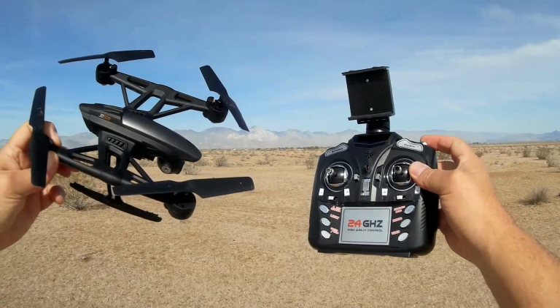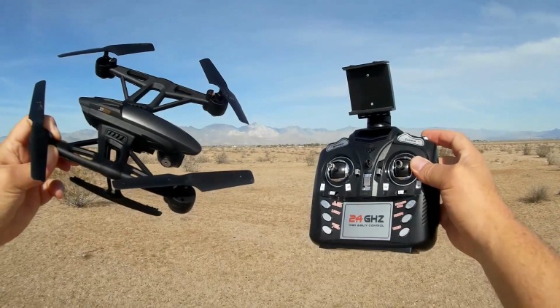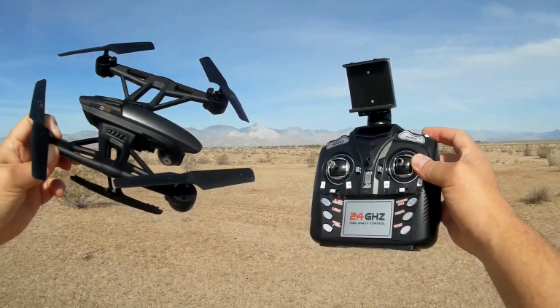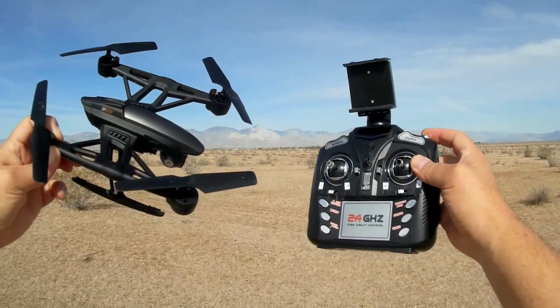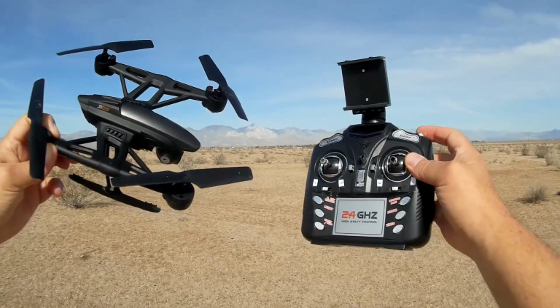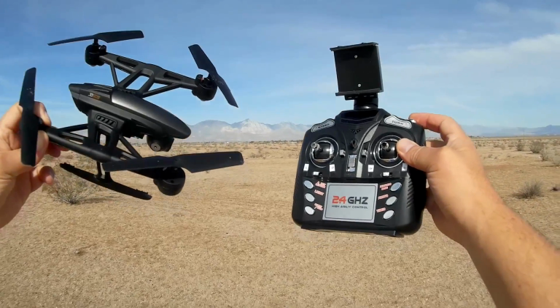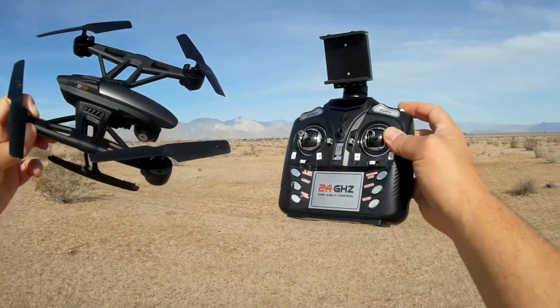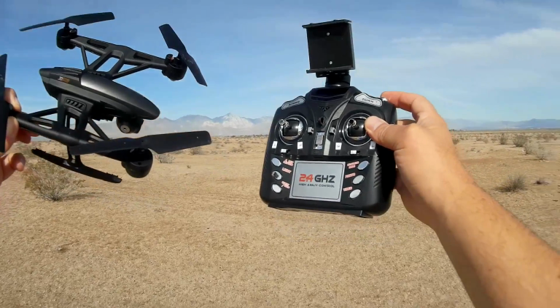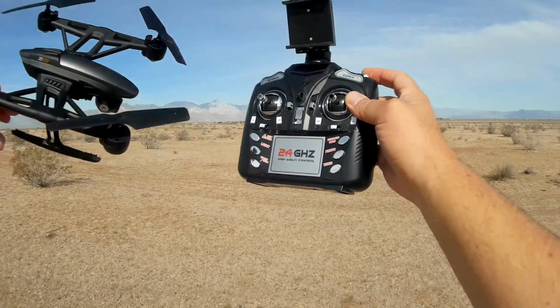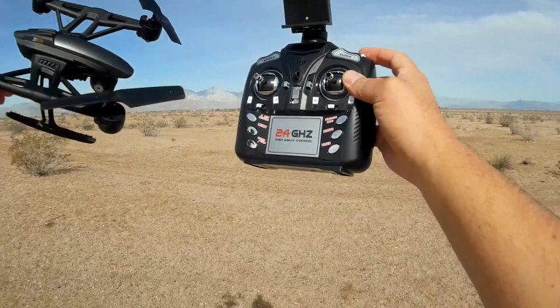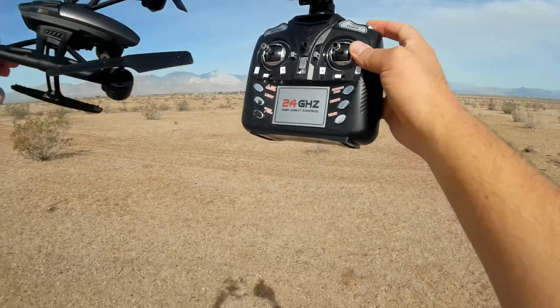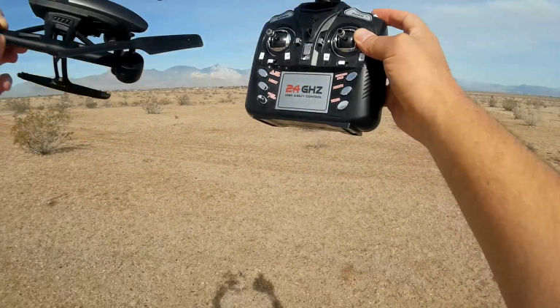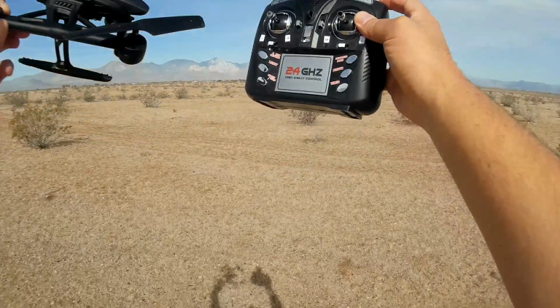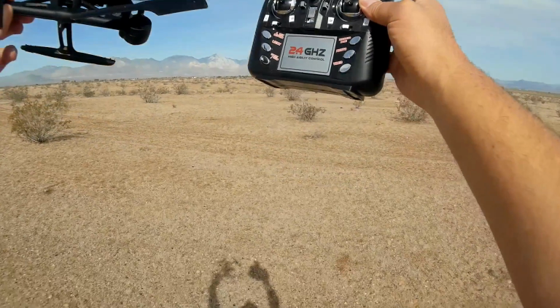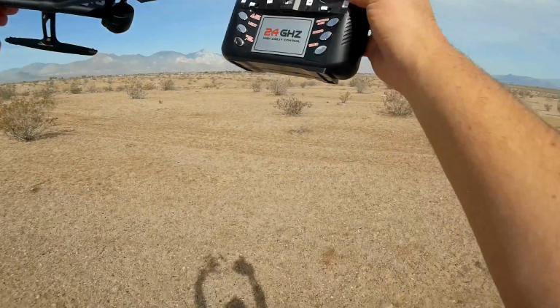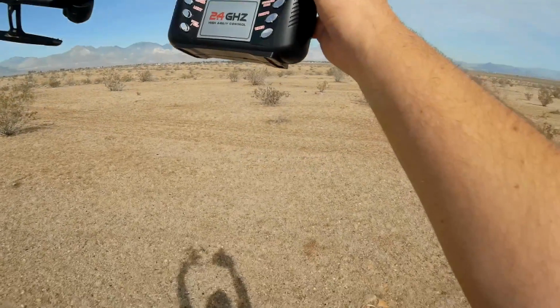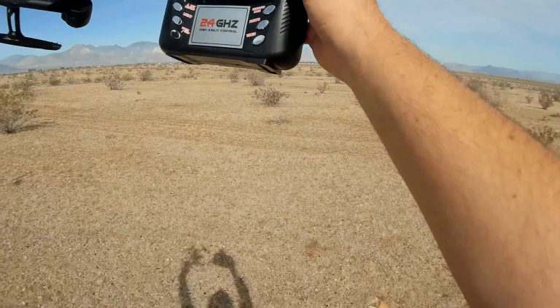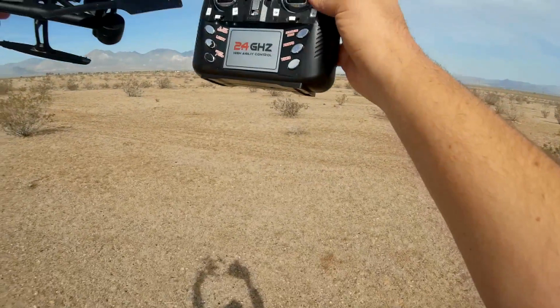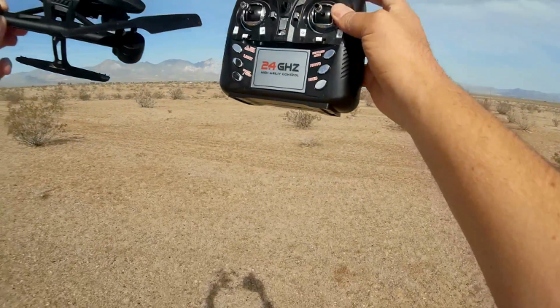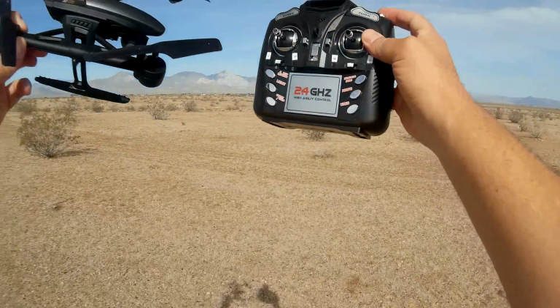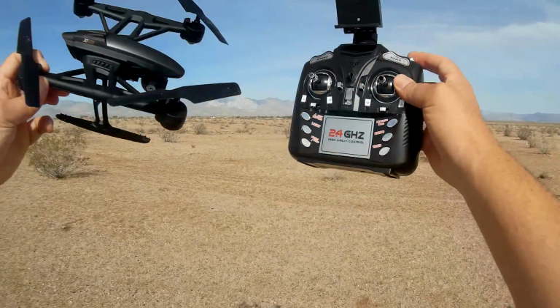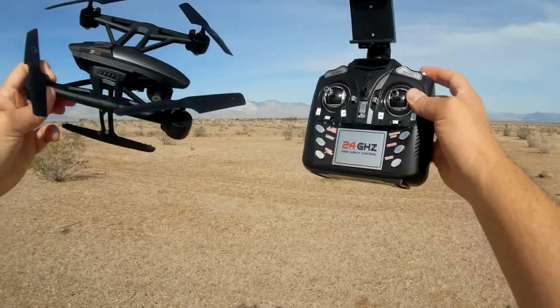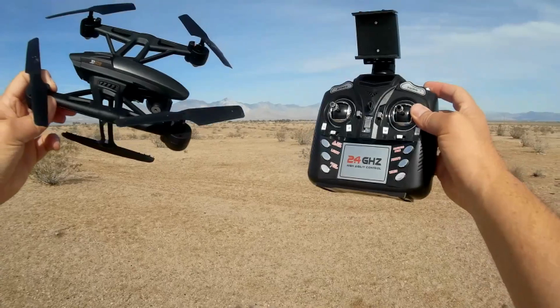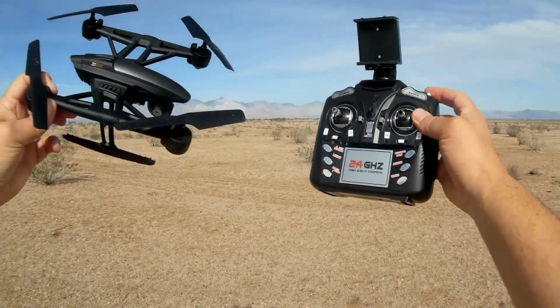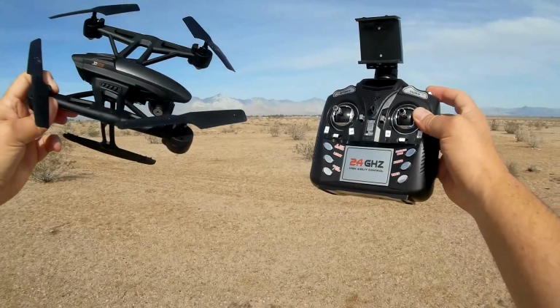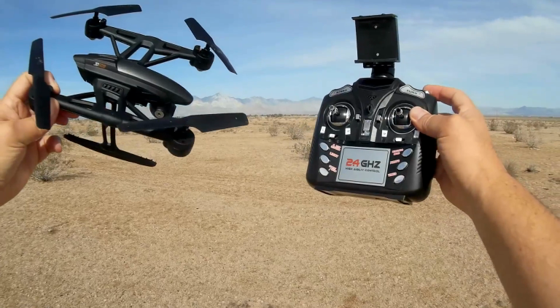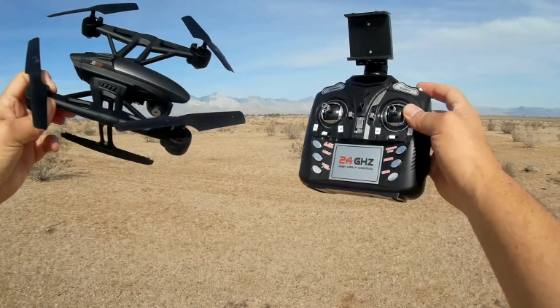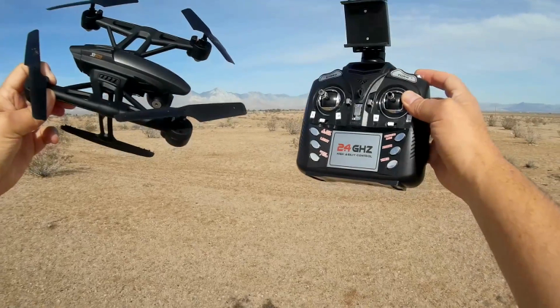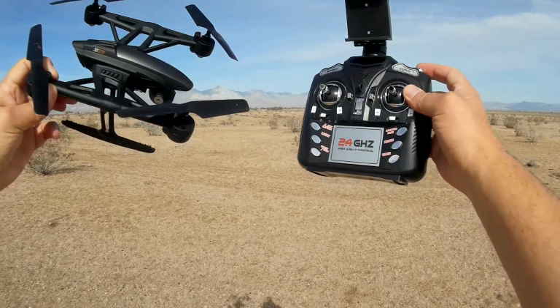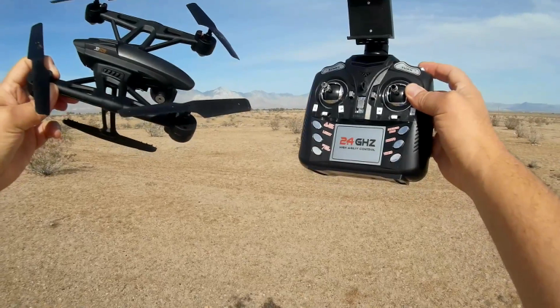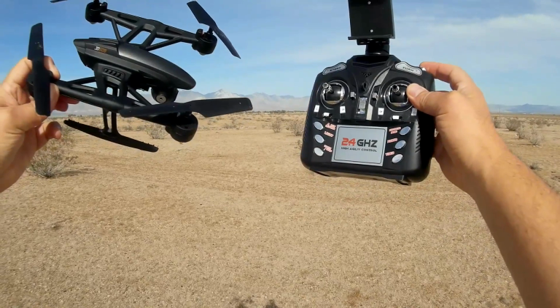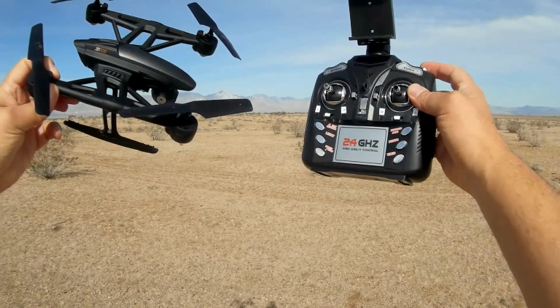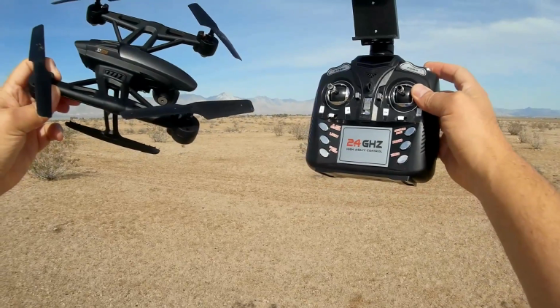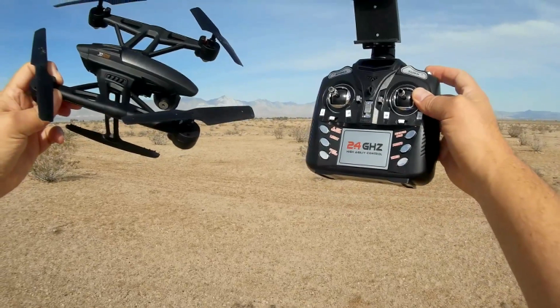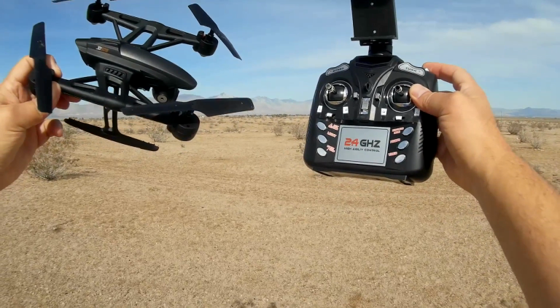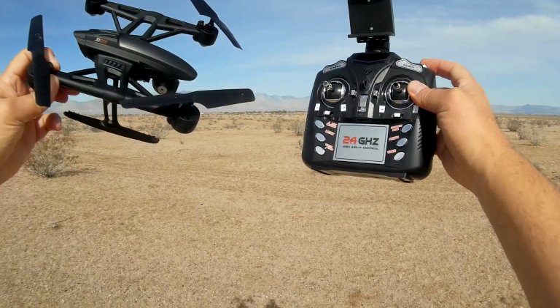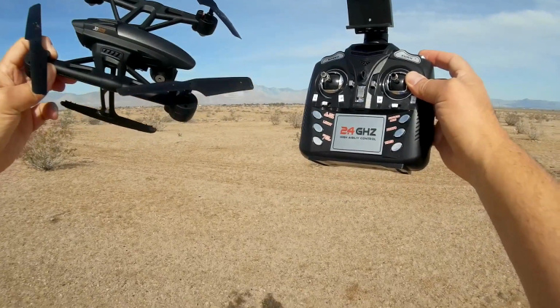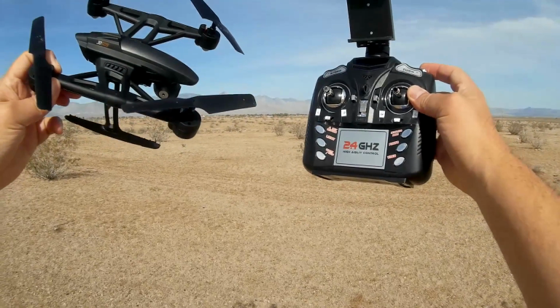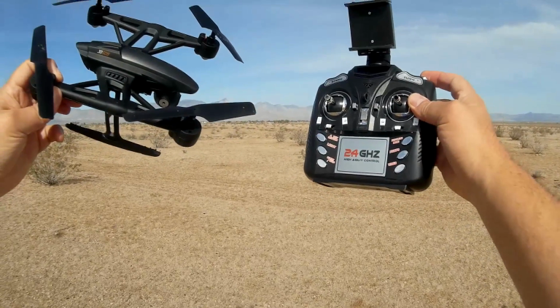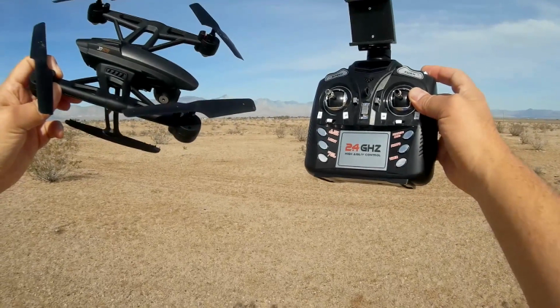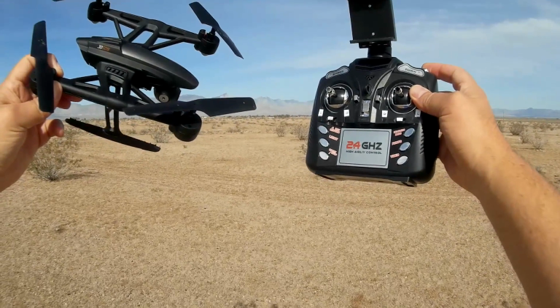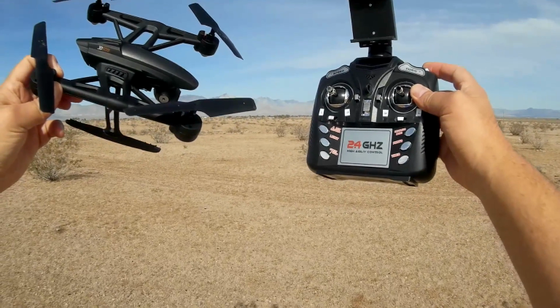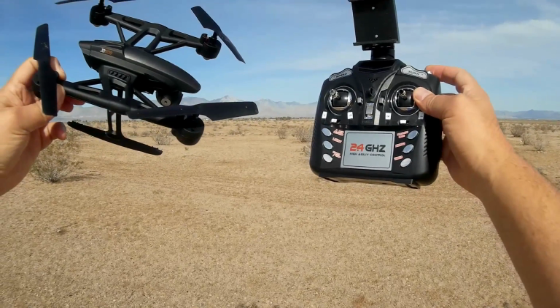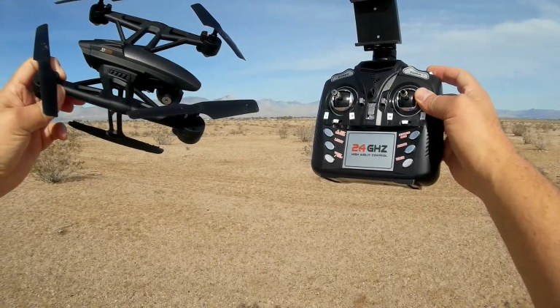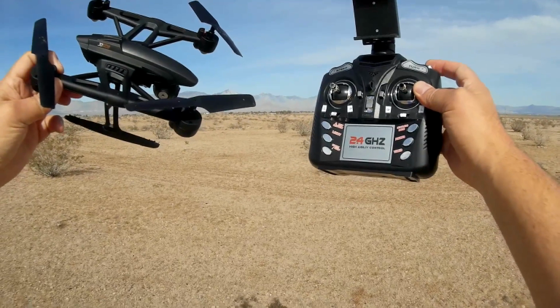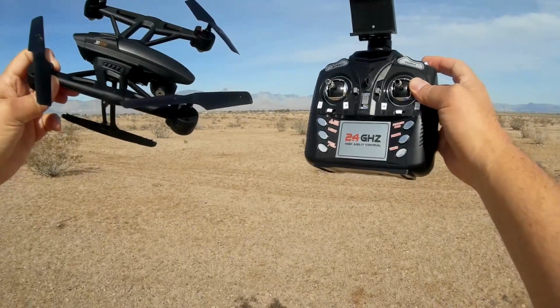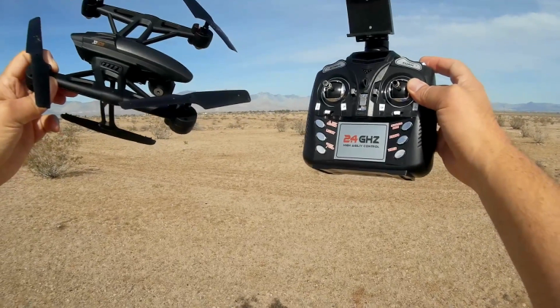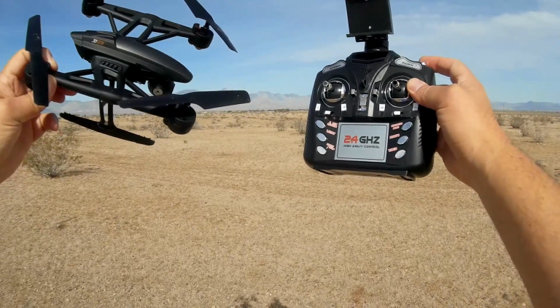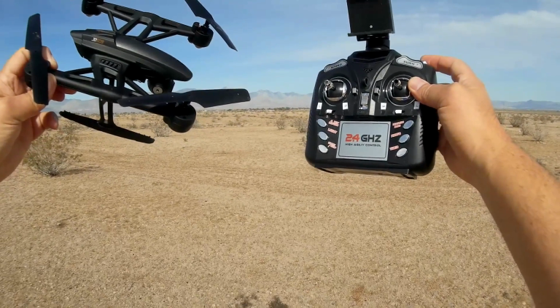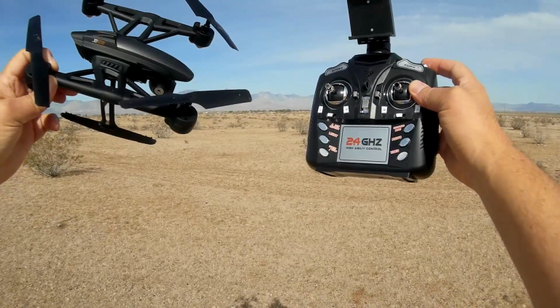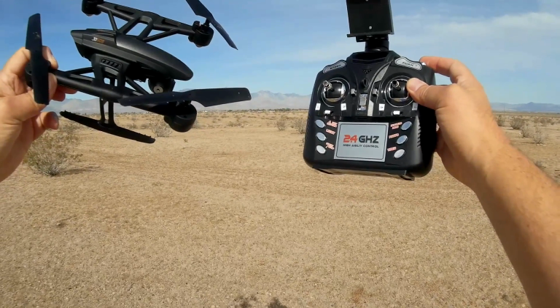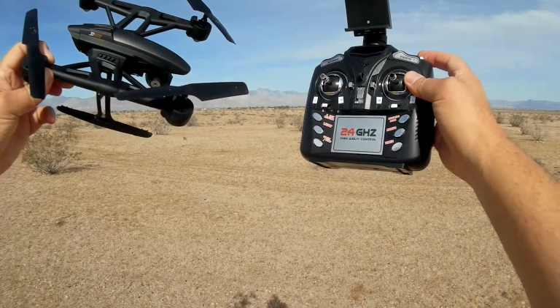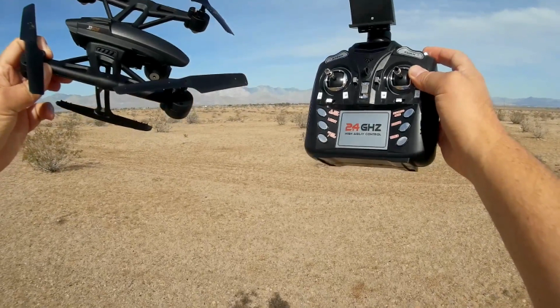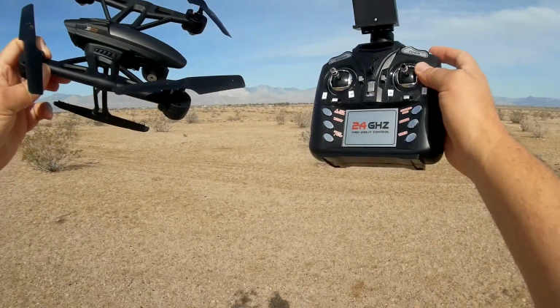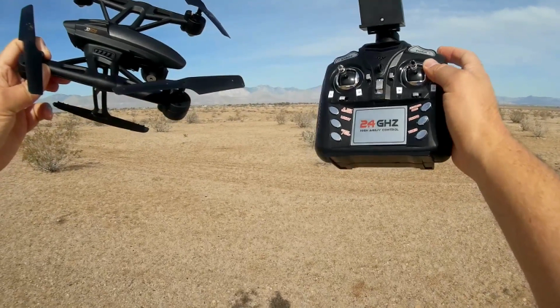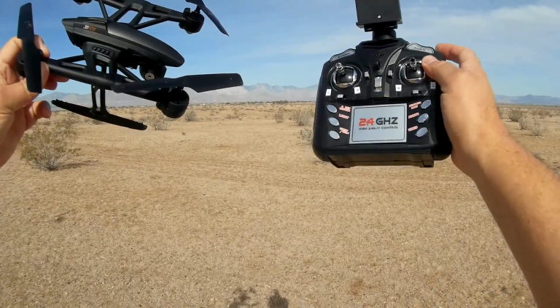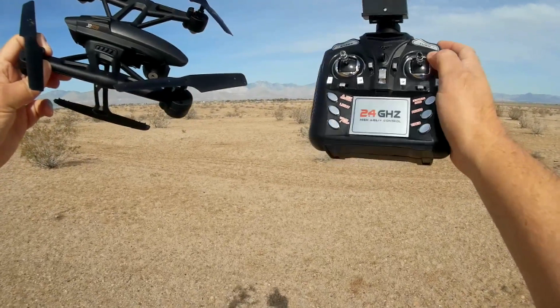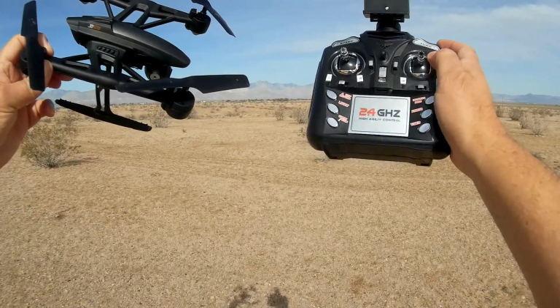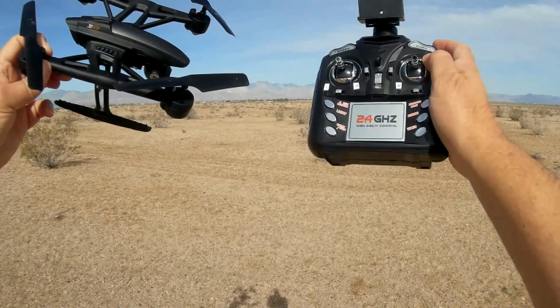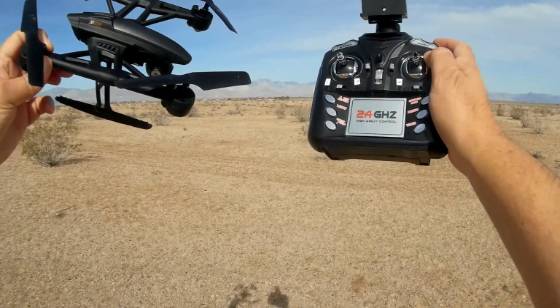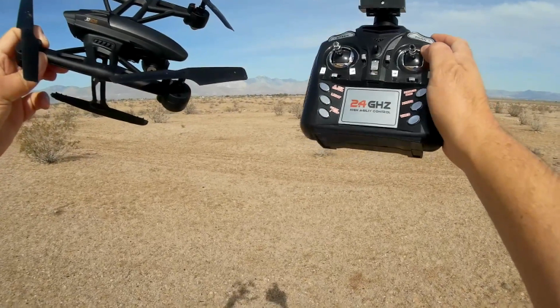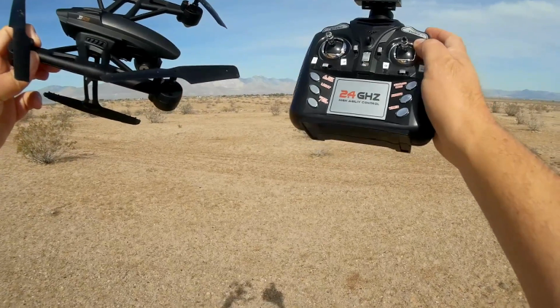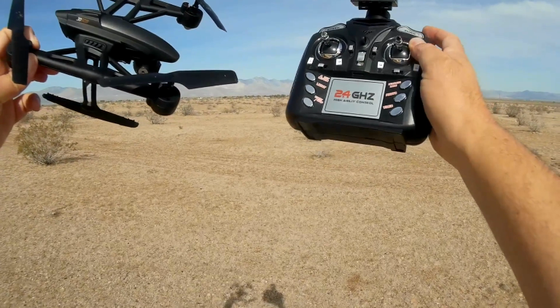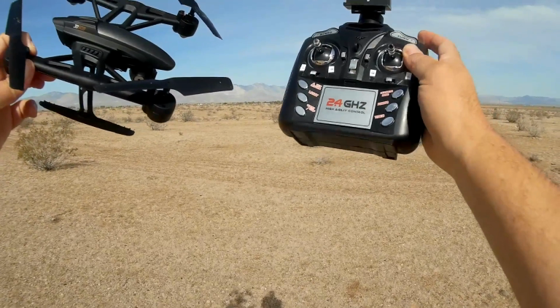You've got to ask yourself: do you want to save 30 bucks at the cost of reduced FPV range? That's the difference you're going to need to weigh. Hope you enjoyed this flight — this is Quadcopter 101 with the 509W model from JXD. Hope you enjoyed the flight, Quadcopter 101 signing out.